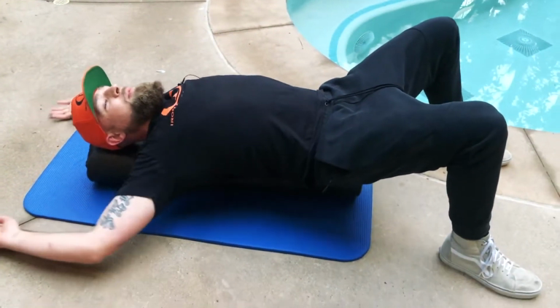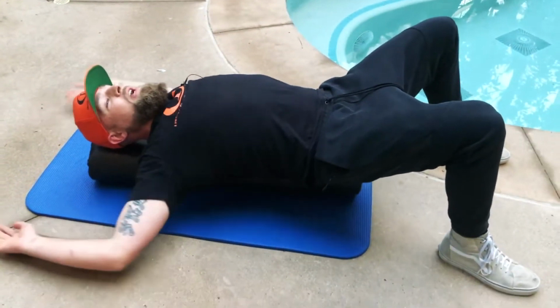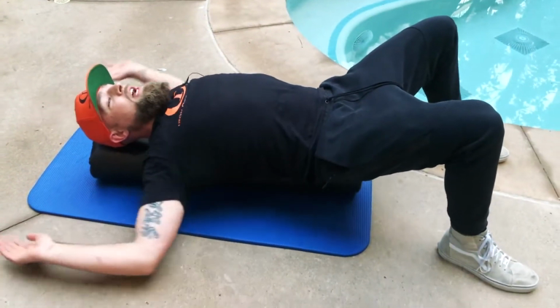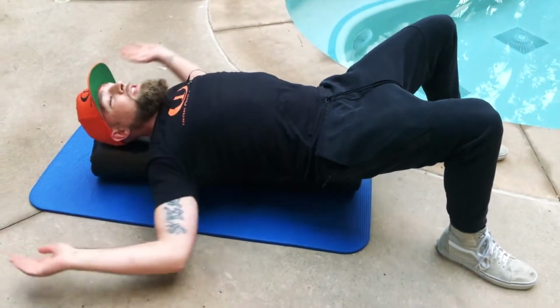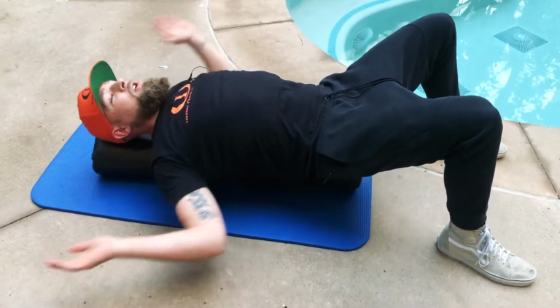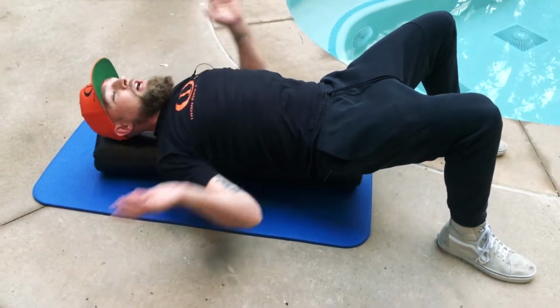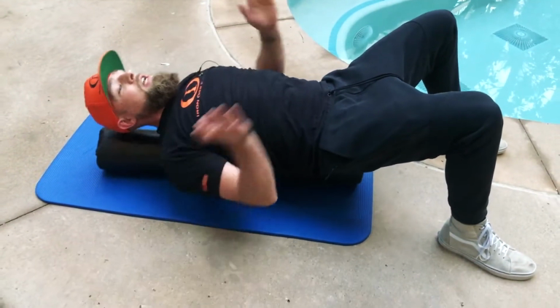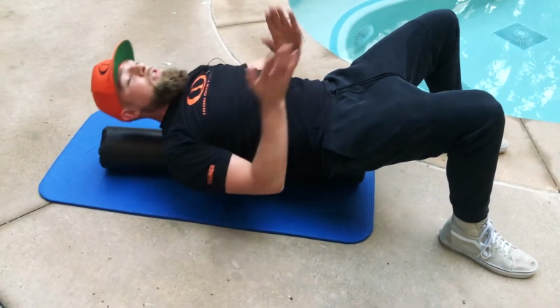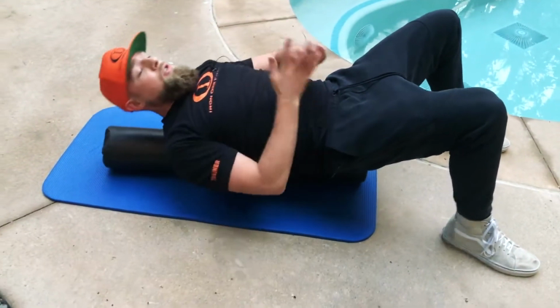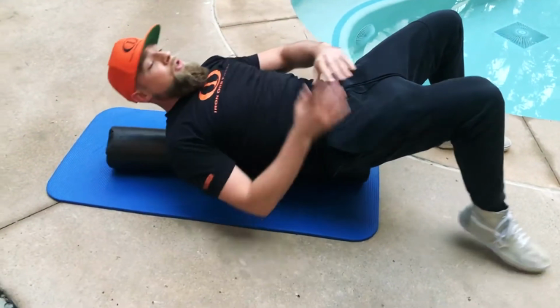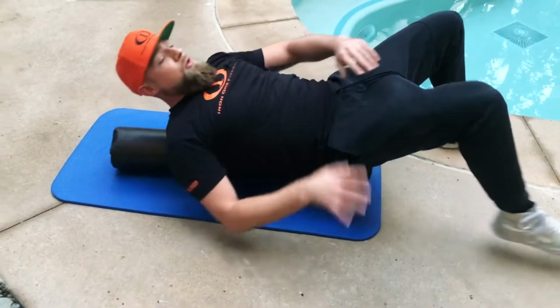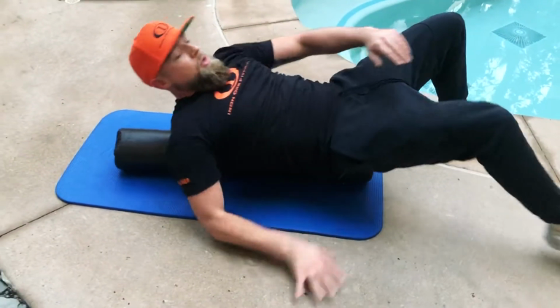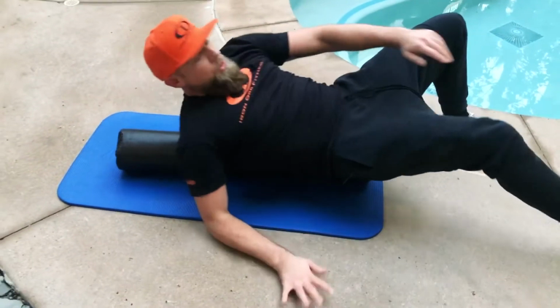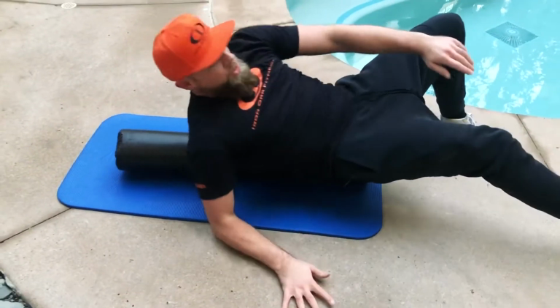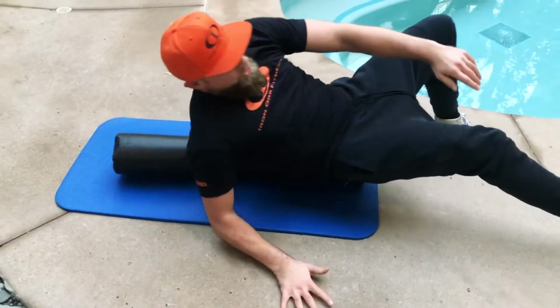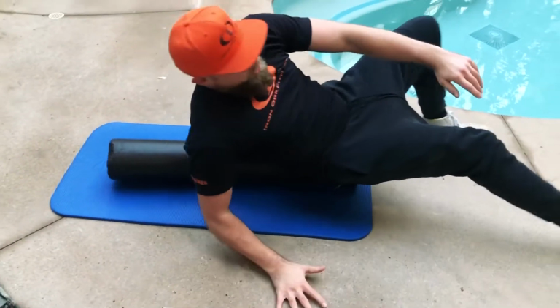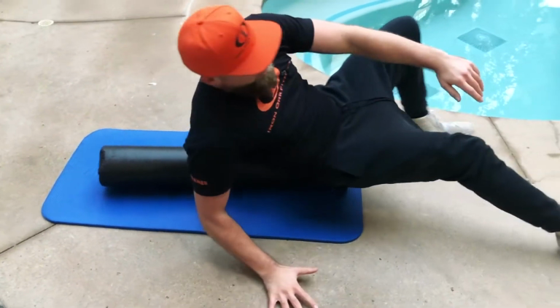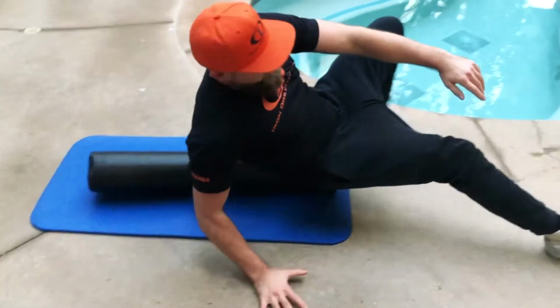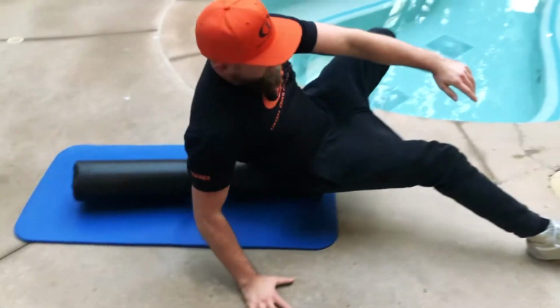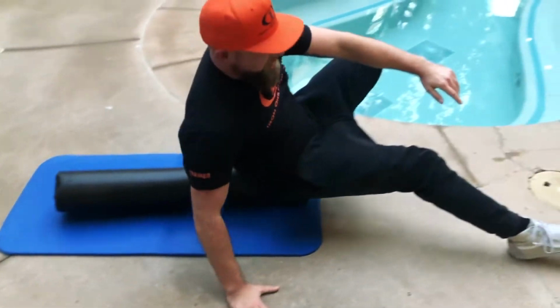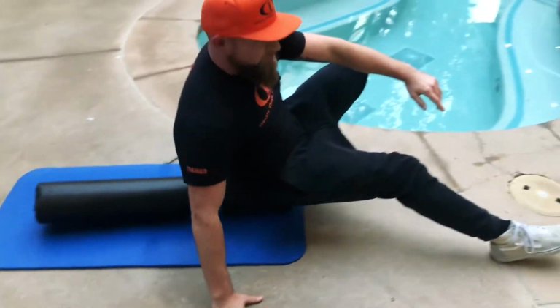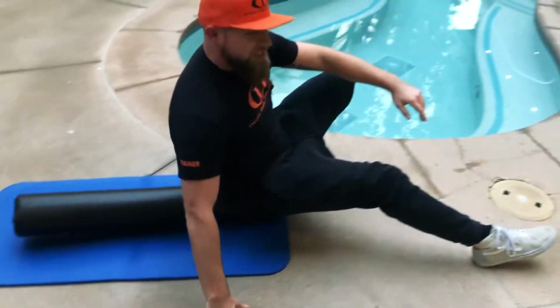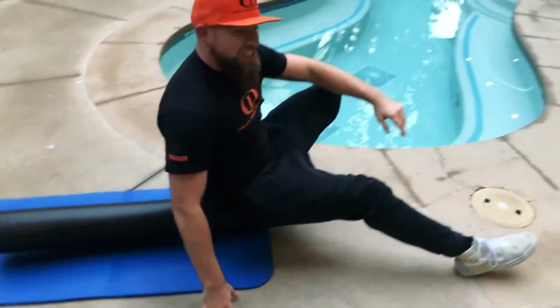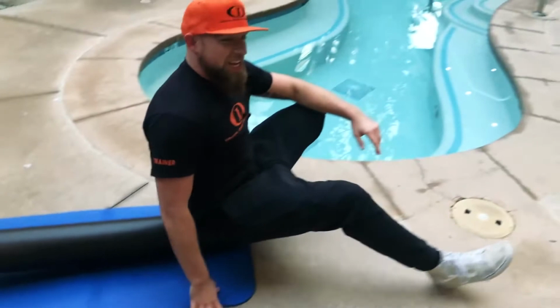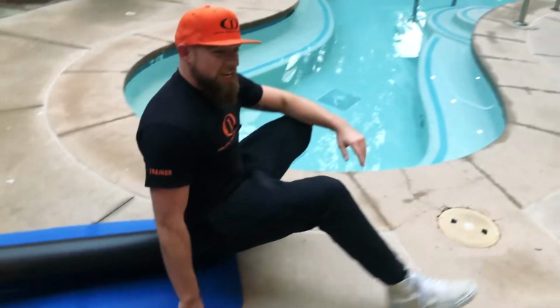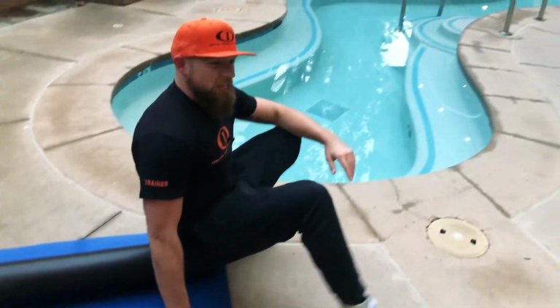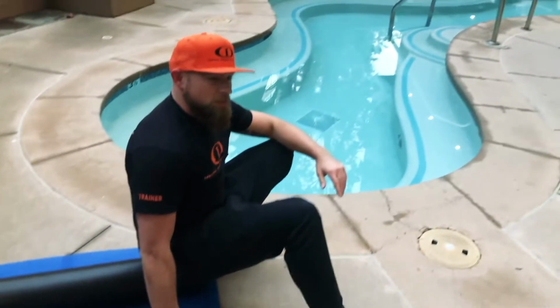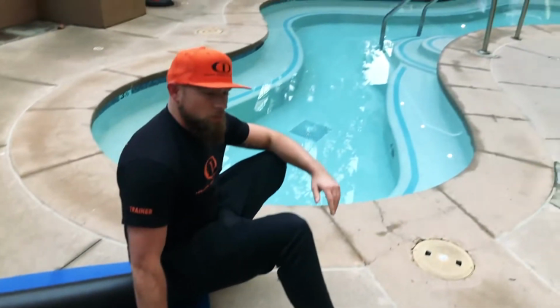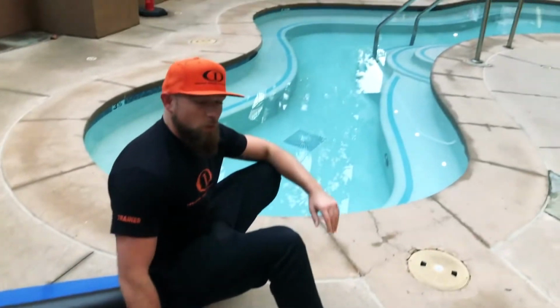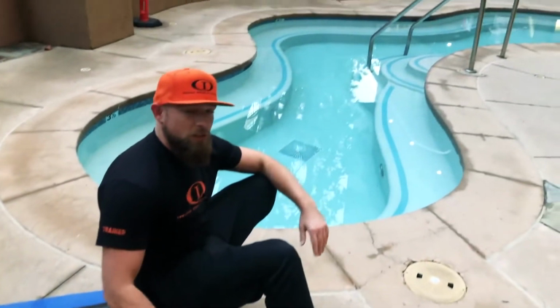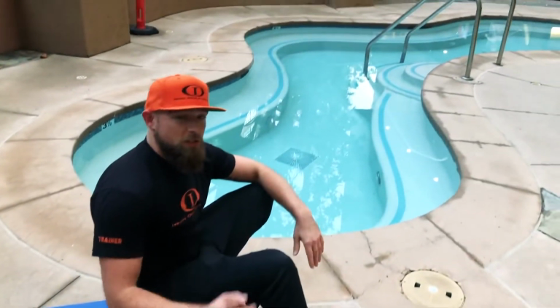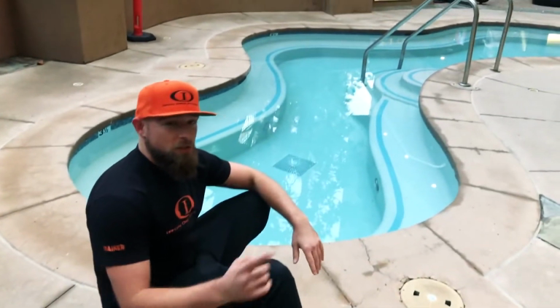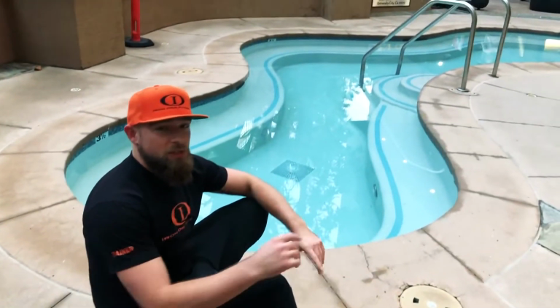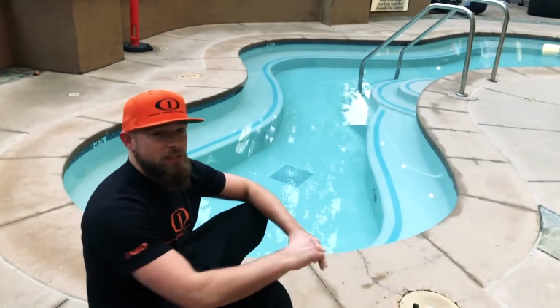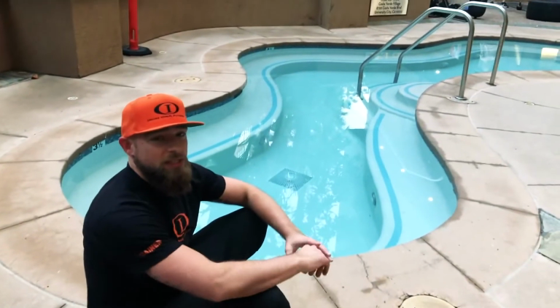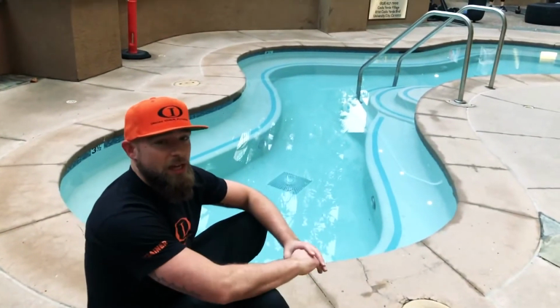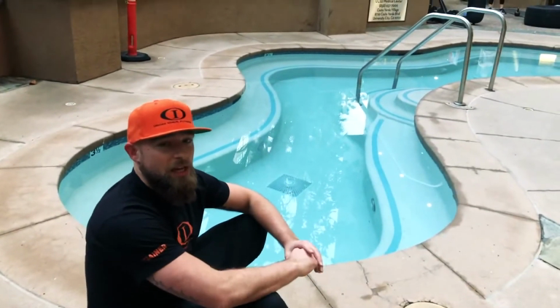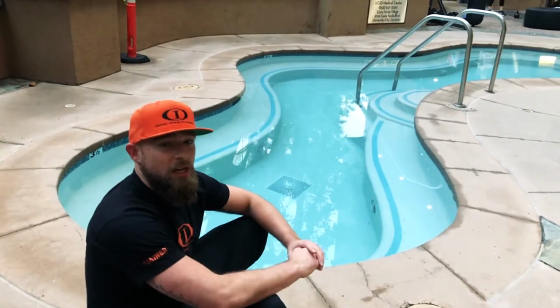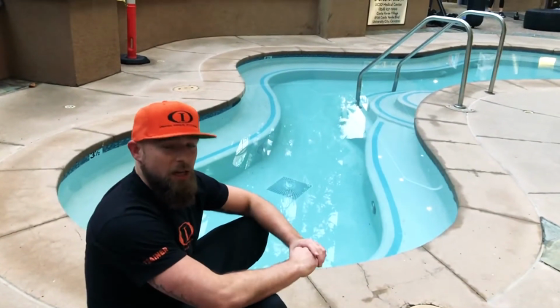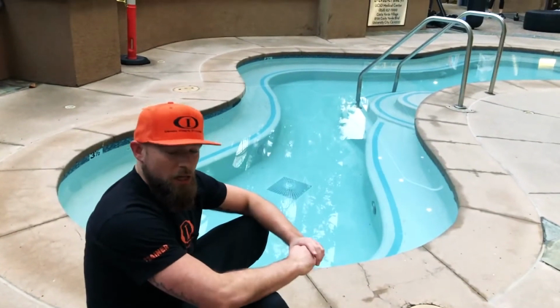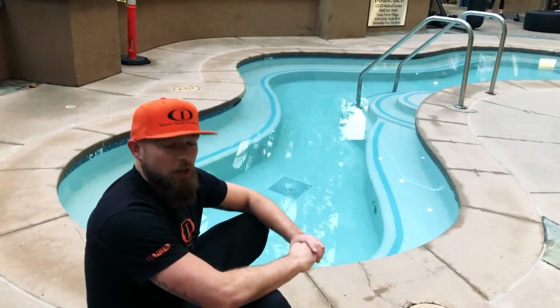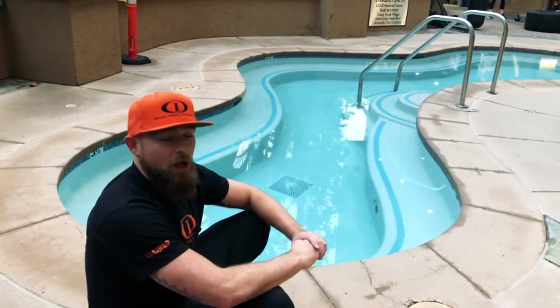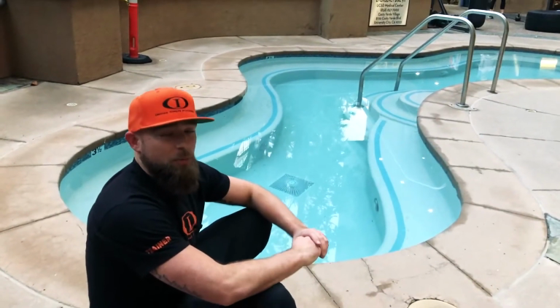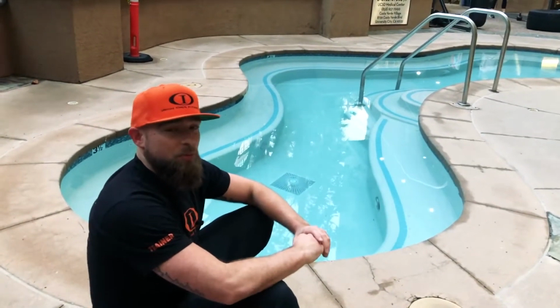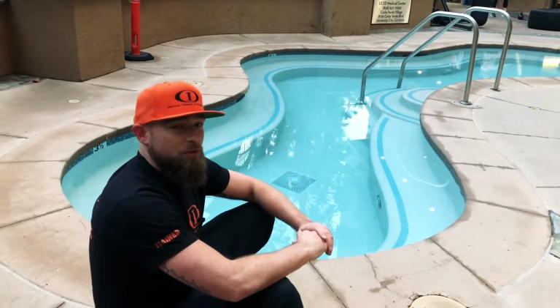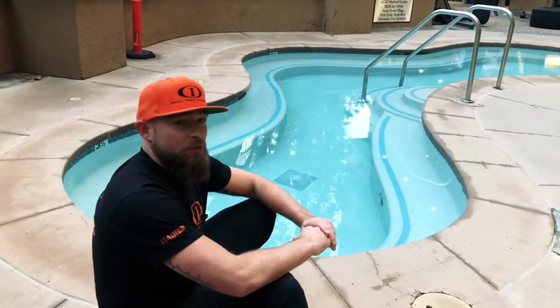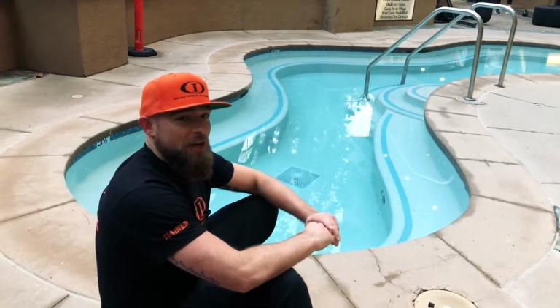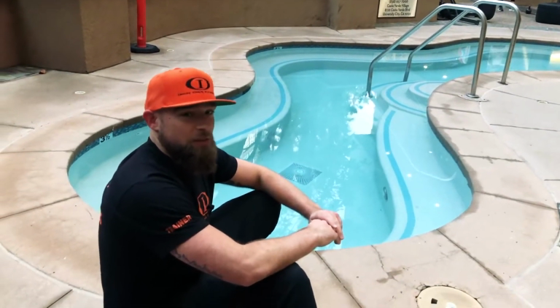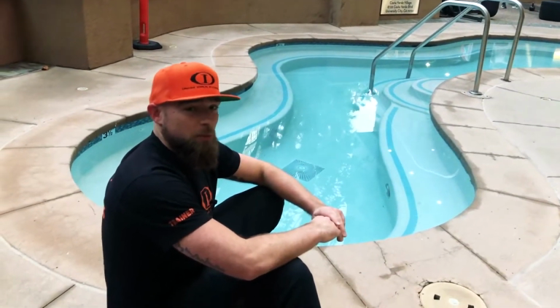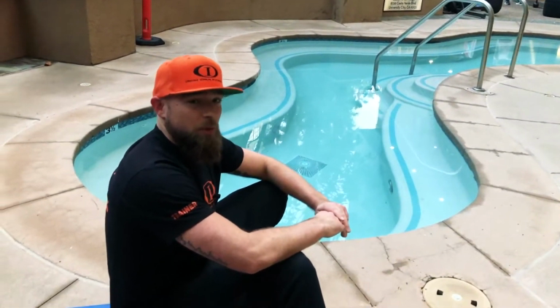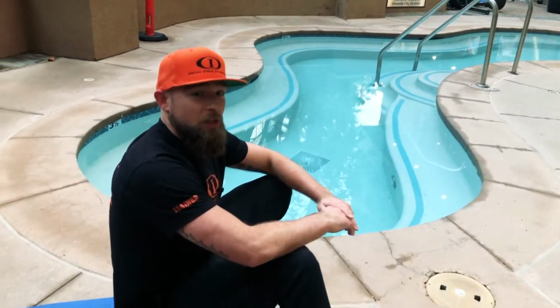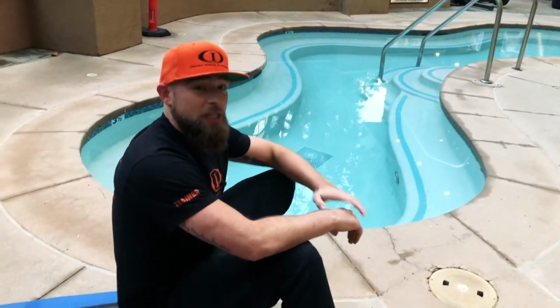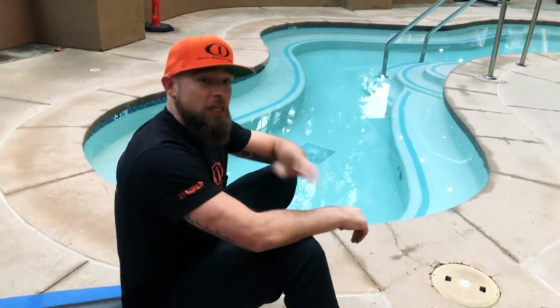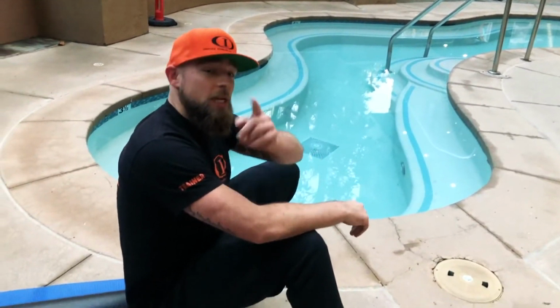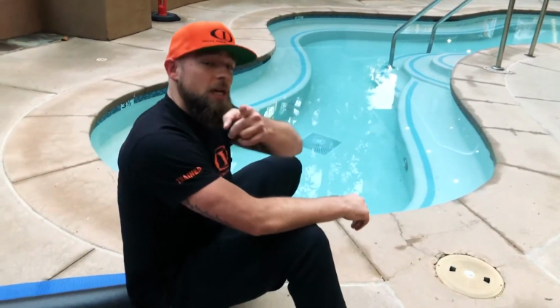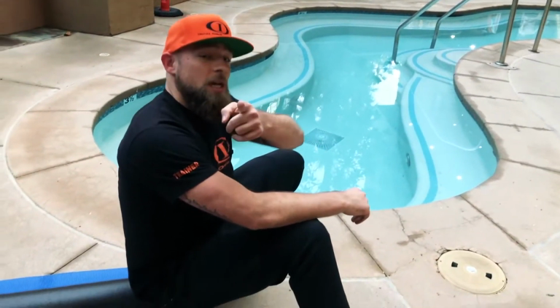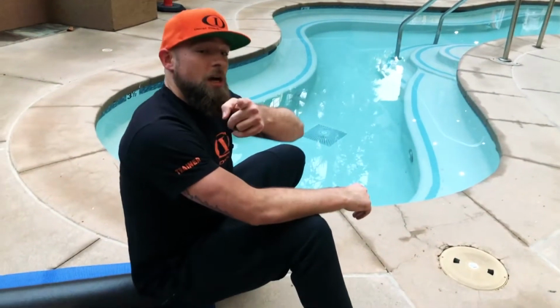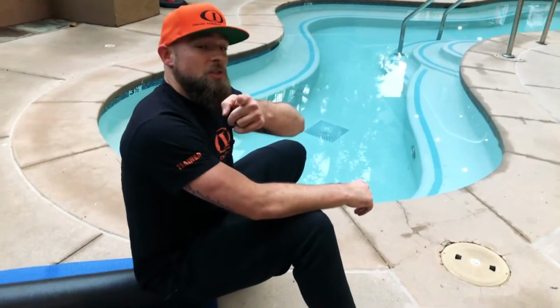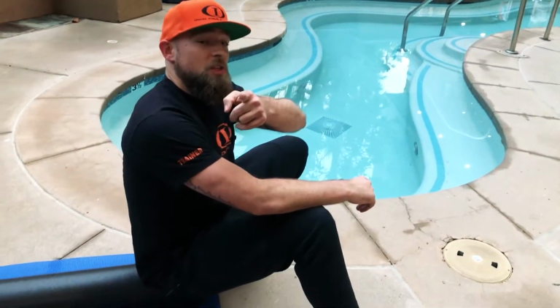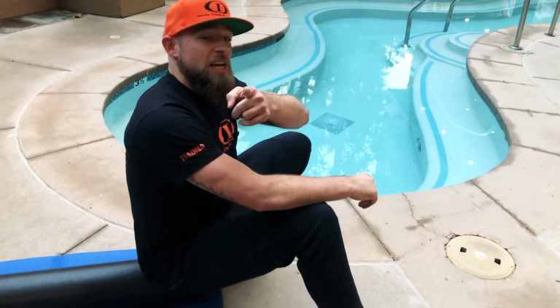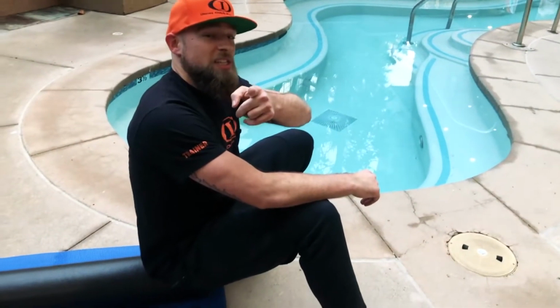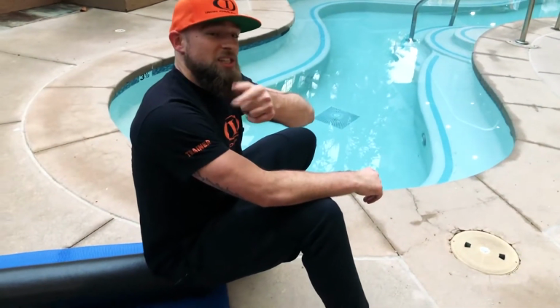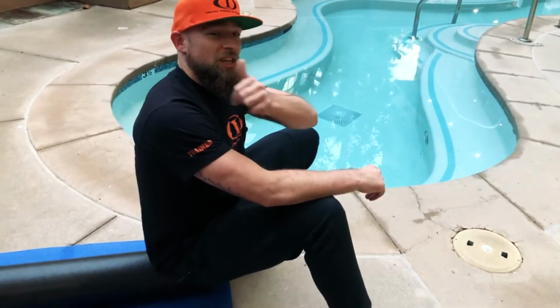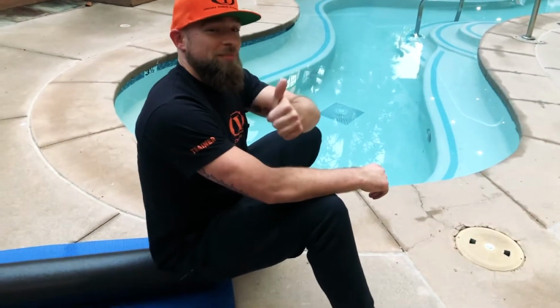But guys, go ahead, do those every day — one to two sets a day. It'll help improve thoracic mobility. I'll see you guys in the gym.